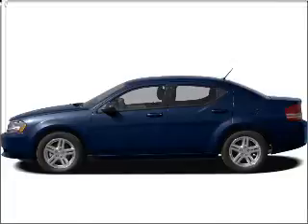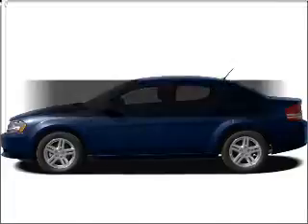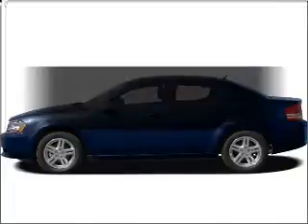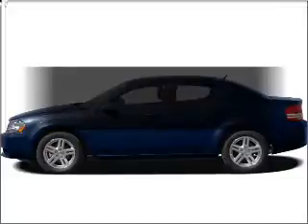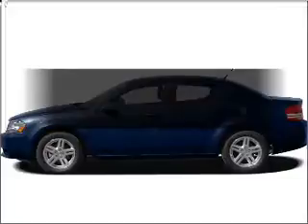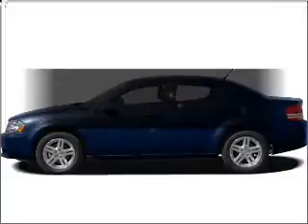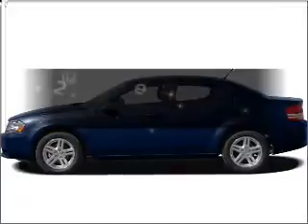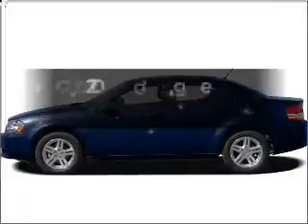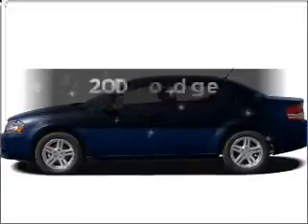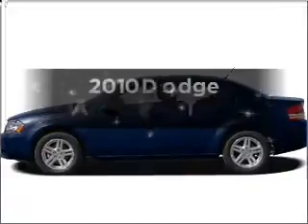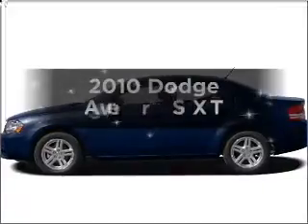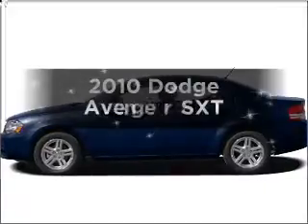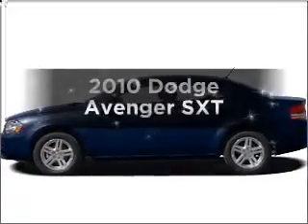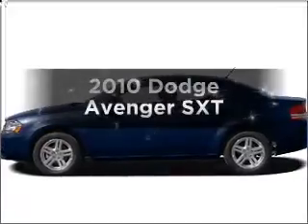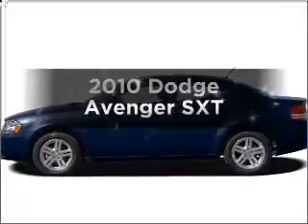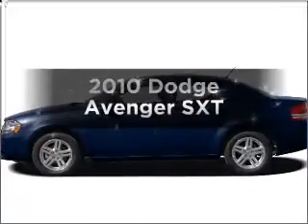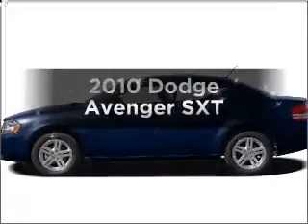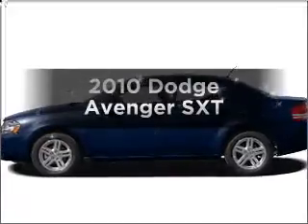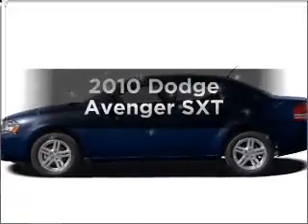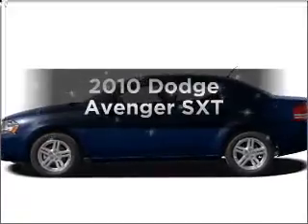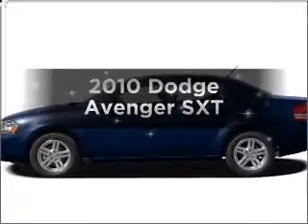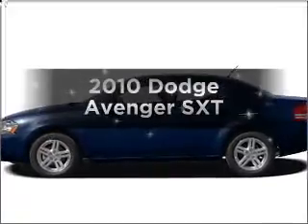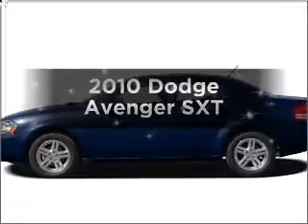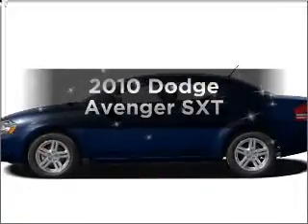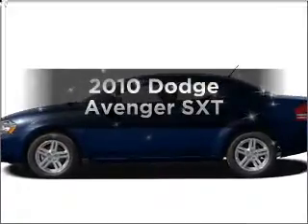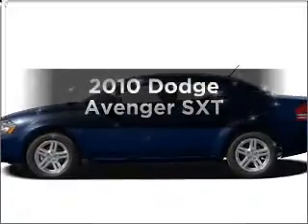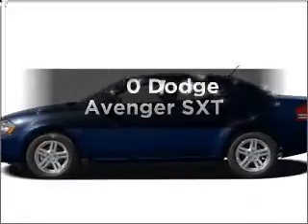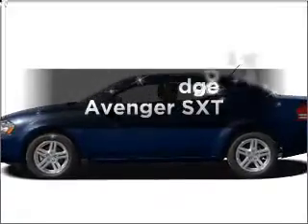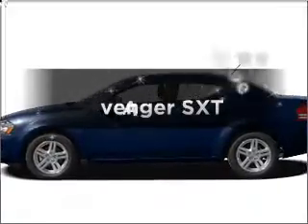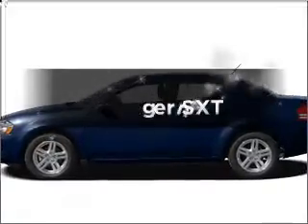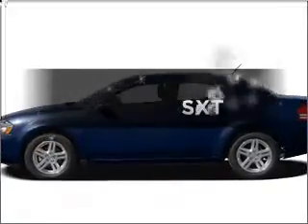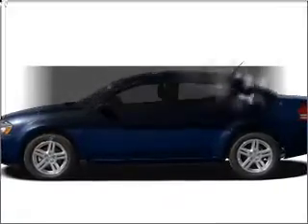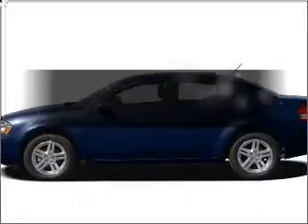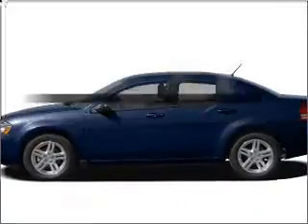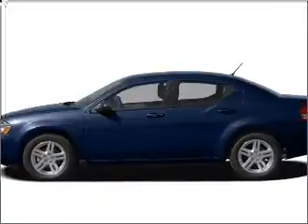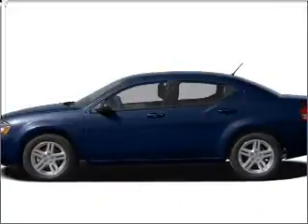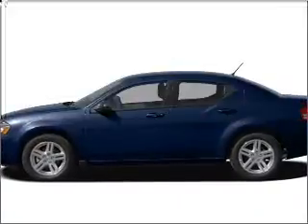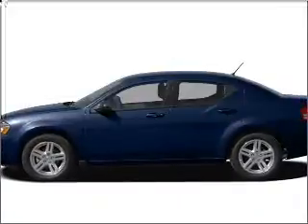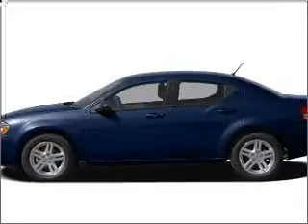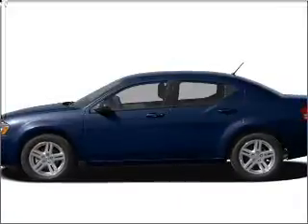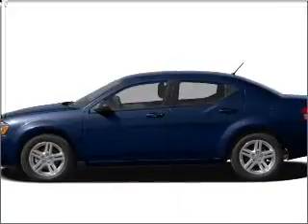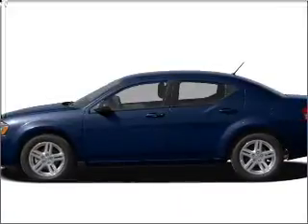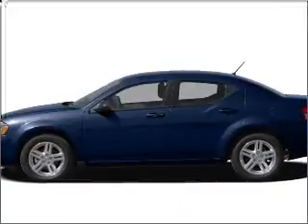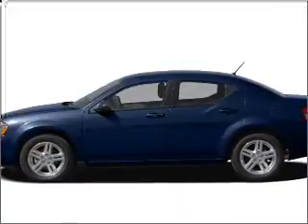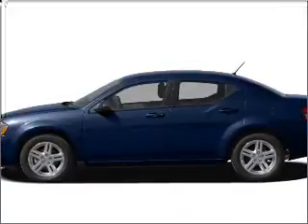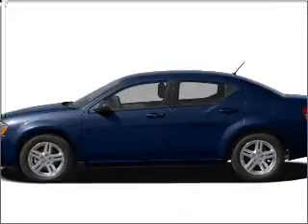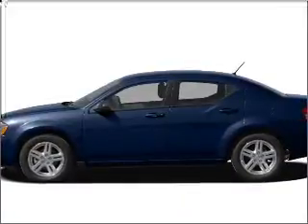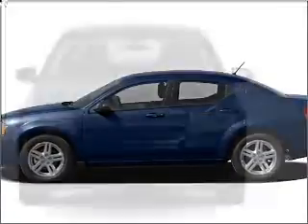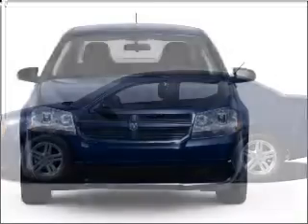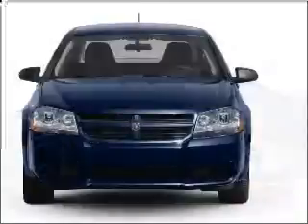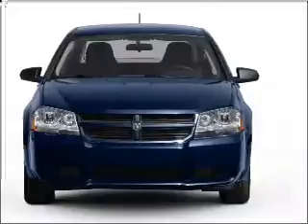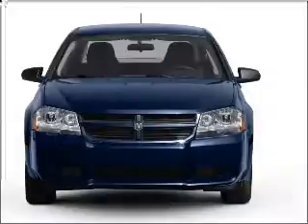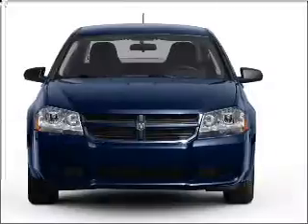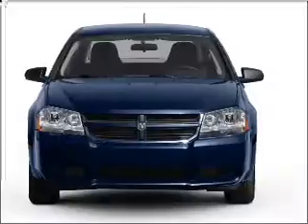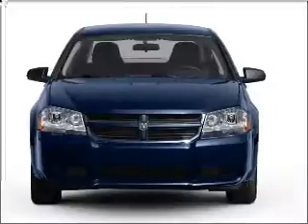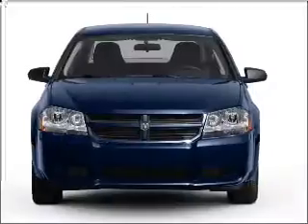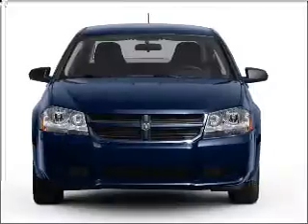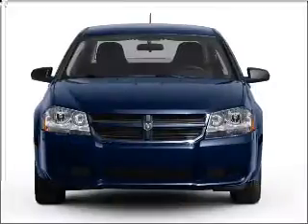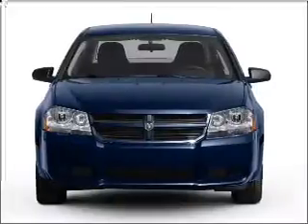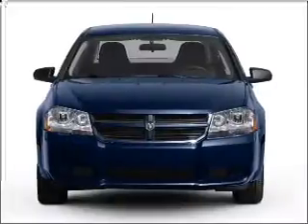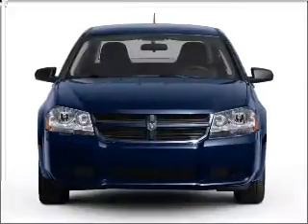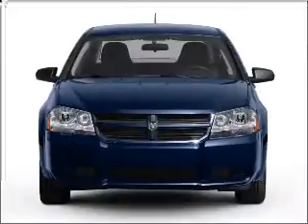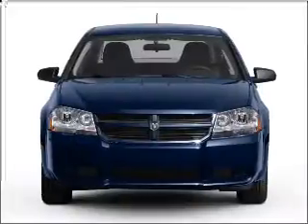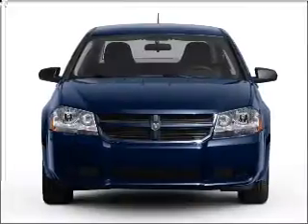Get noticed in this 2010 Dodge Avenger. If you're looking for an automobile with great attributes, look no further.